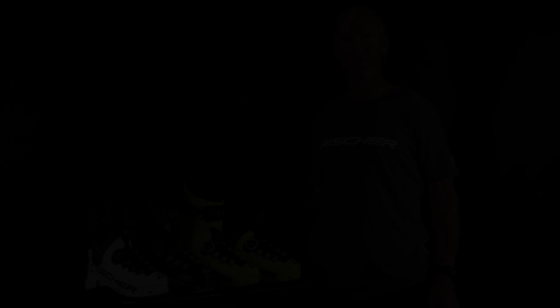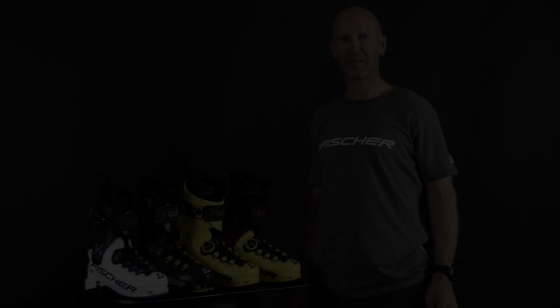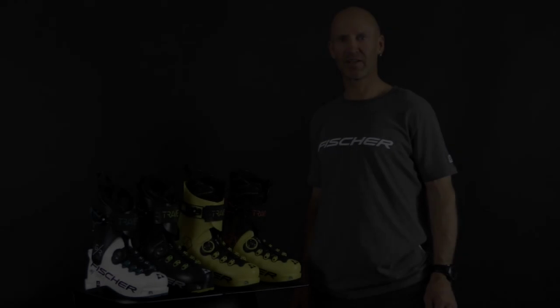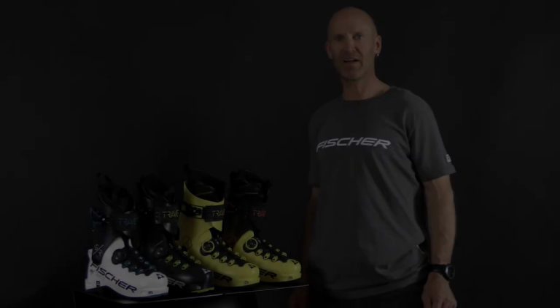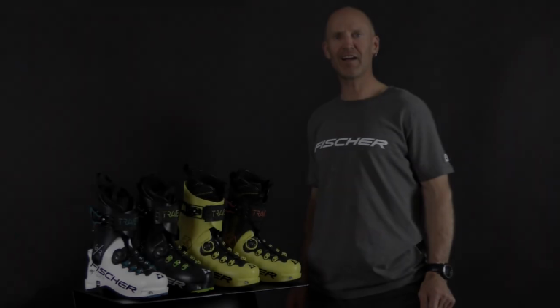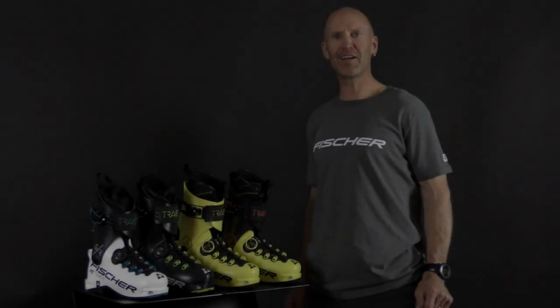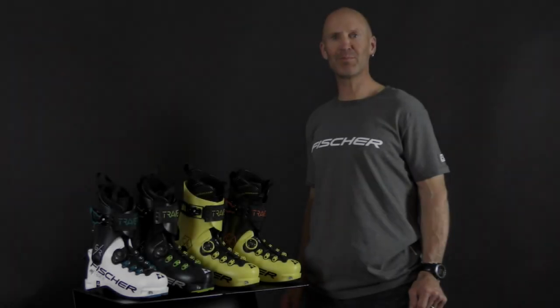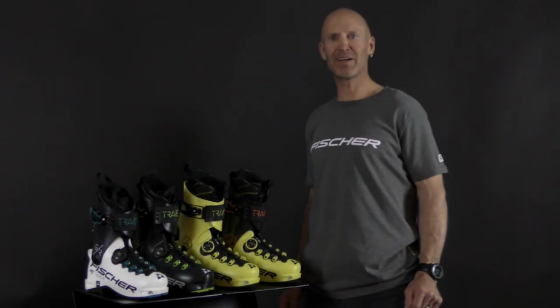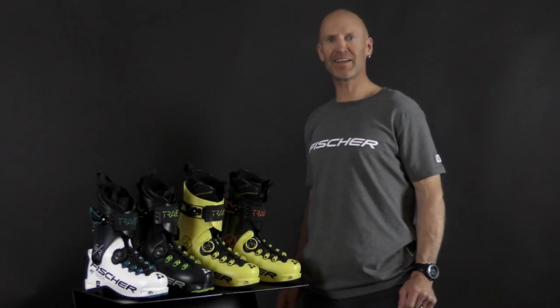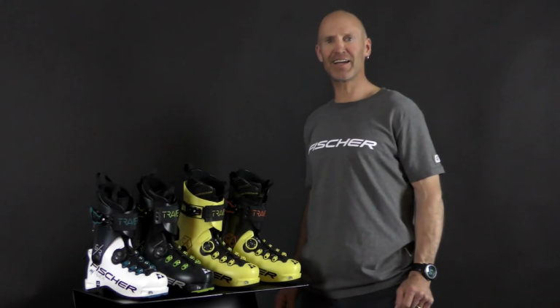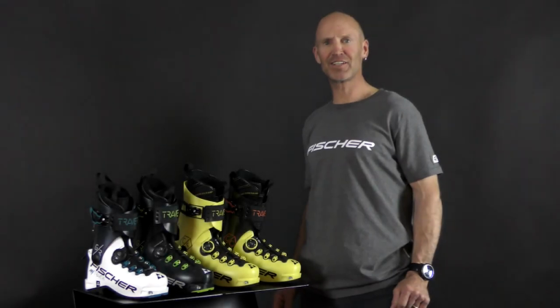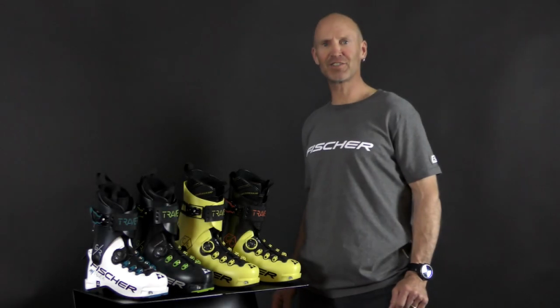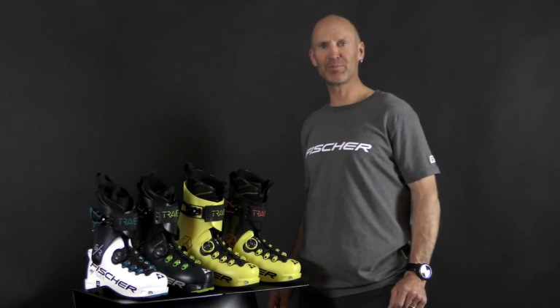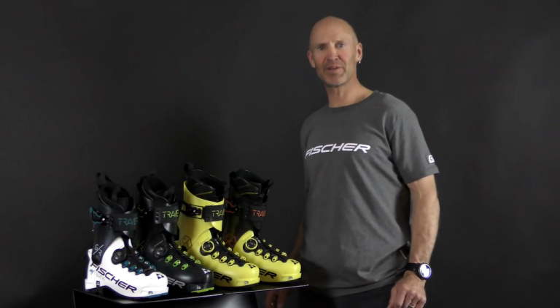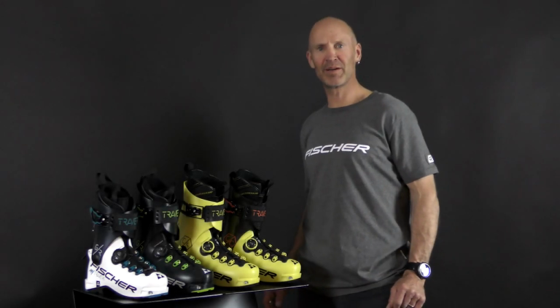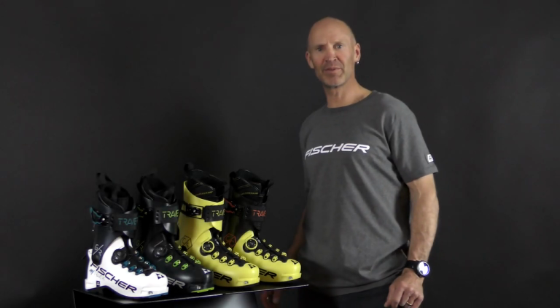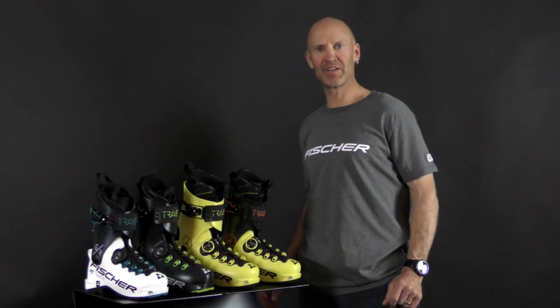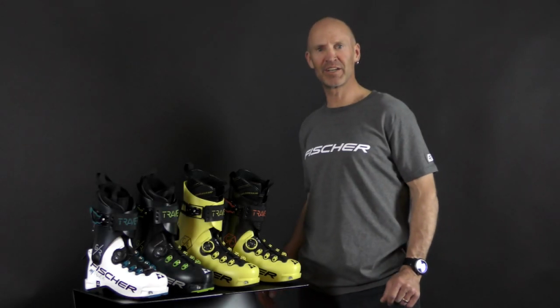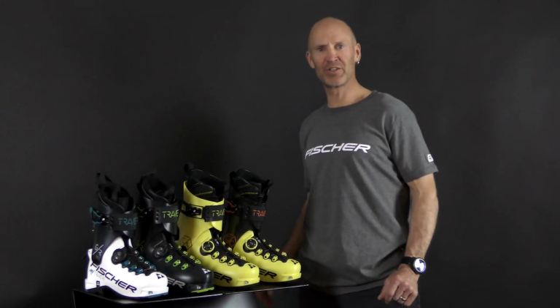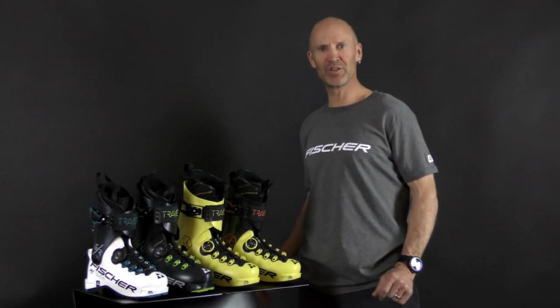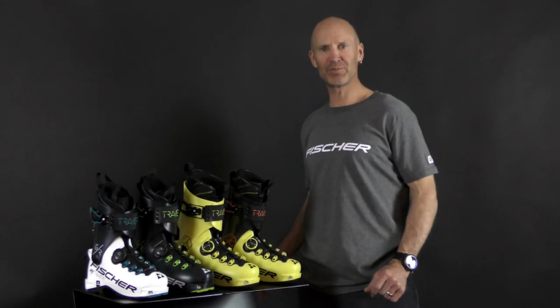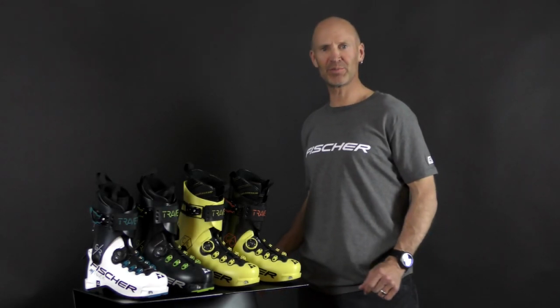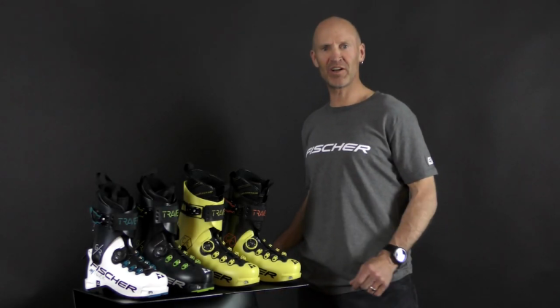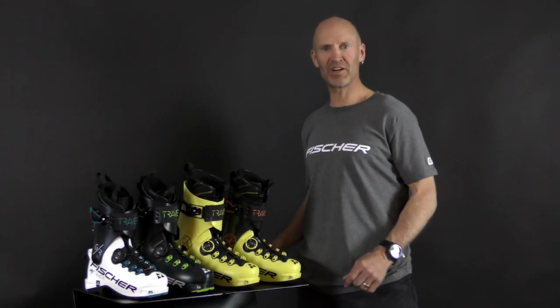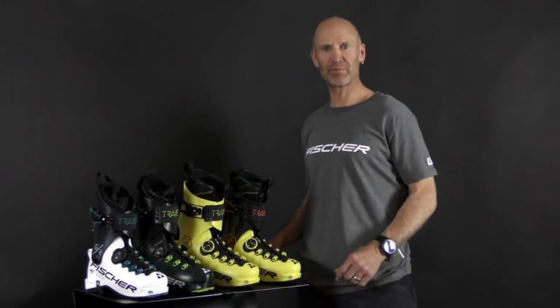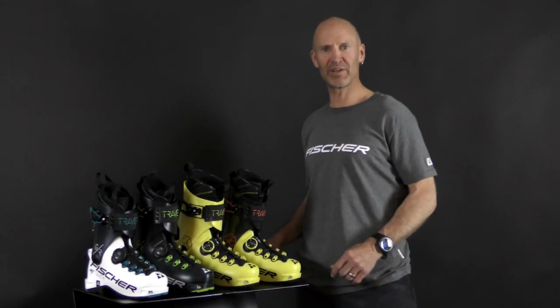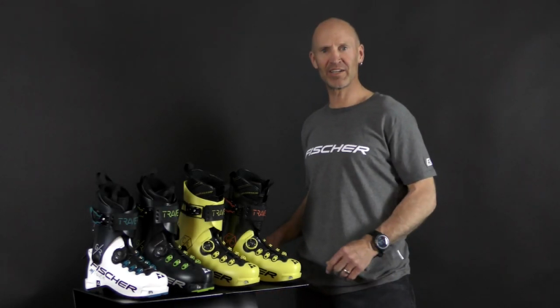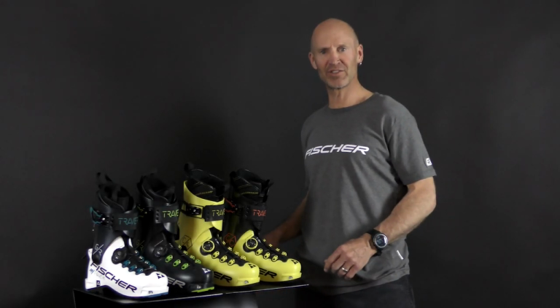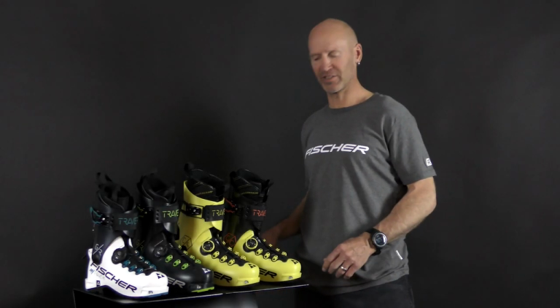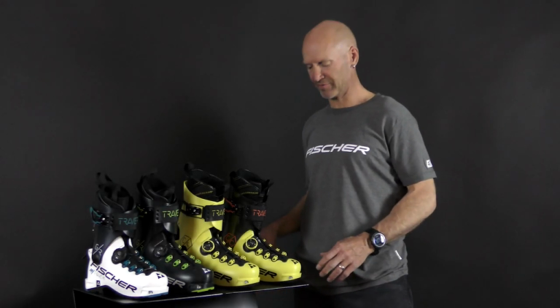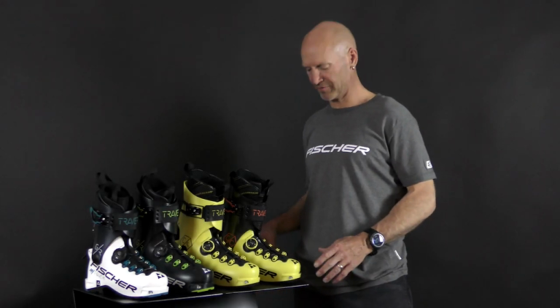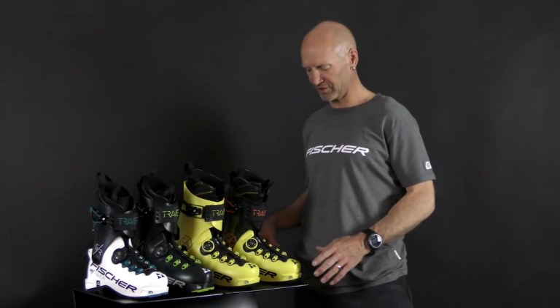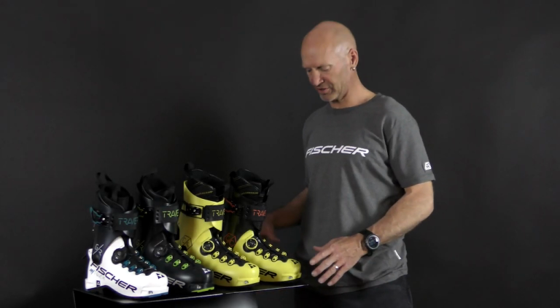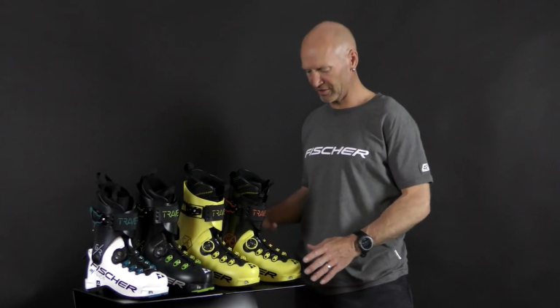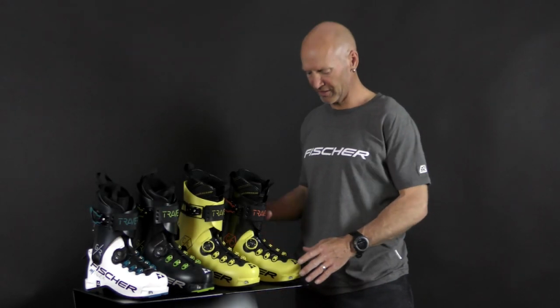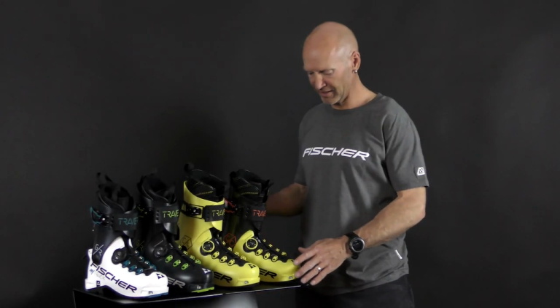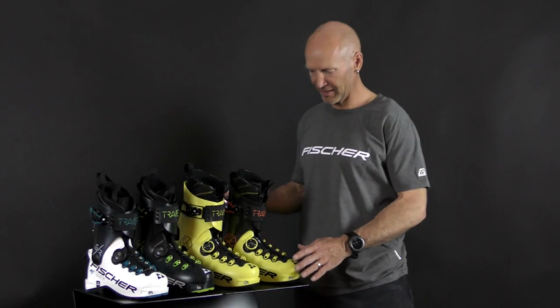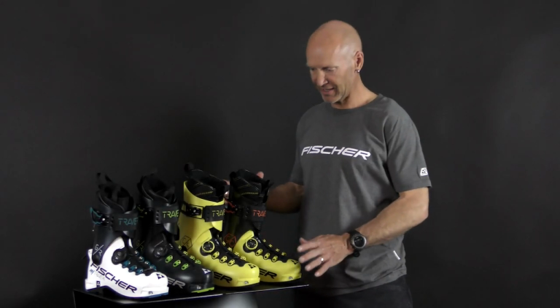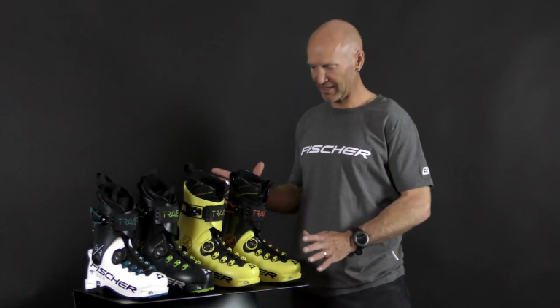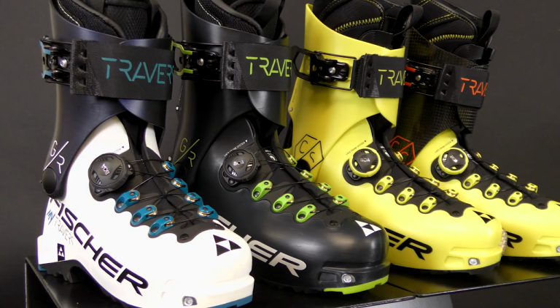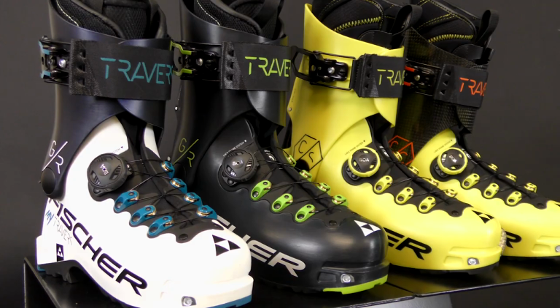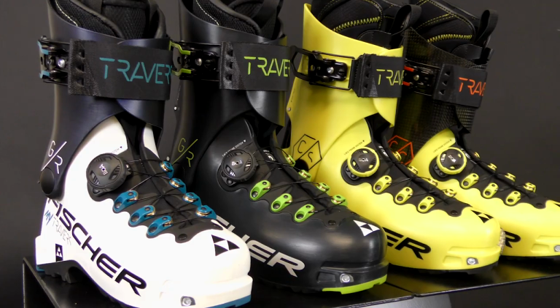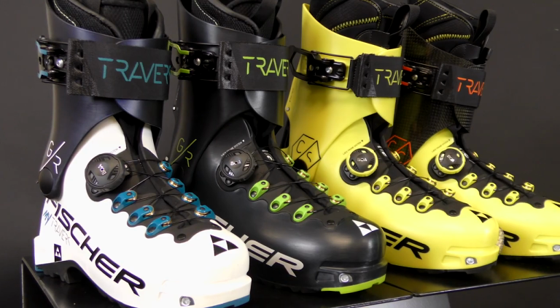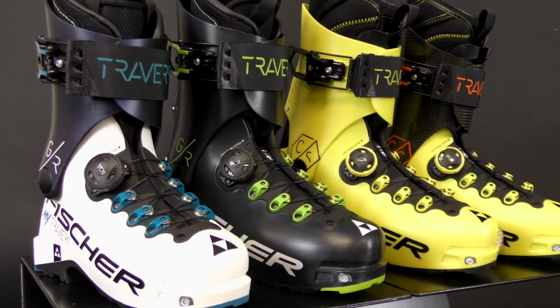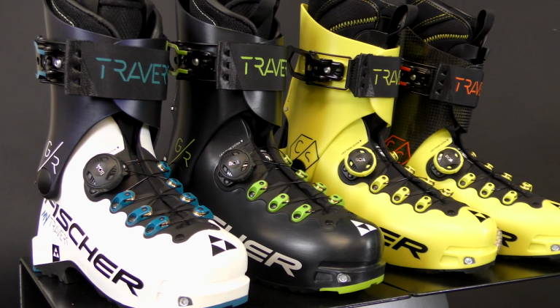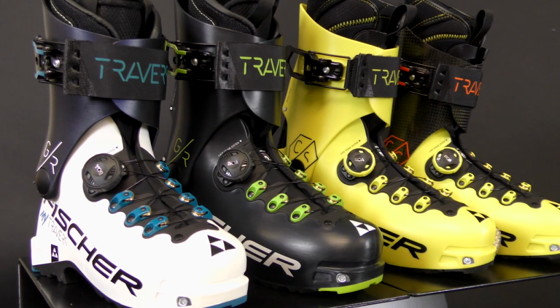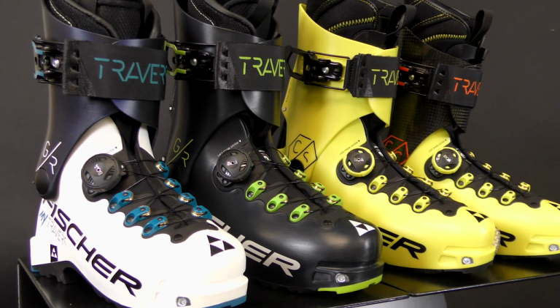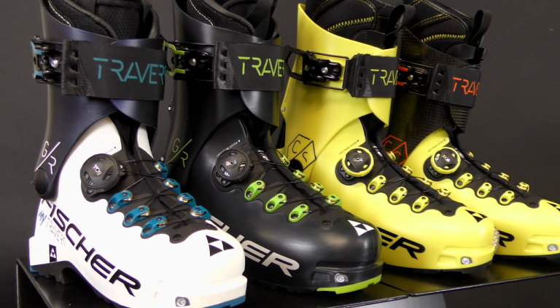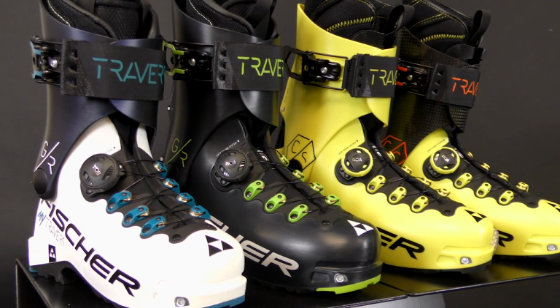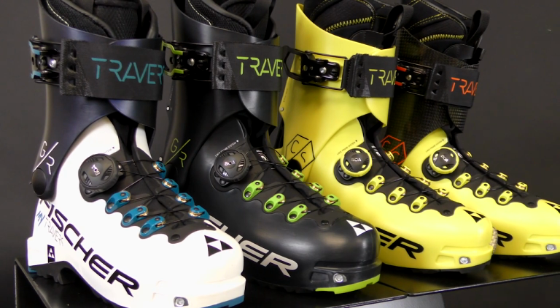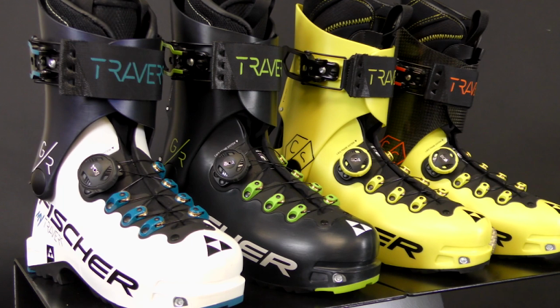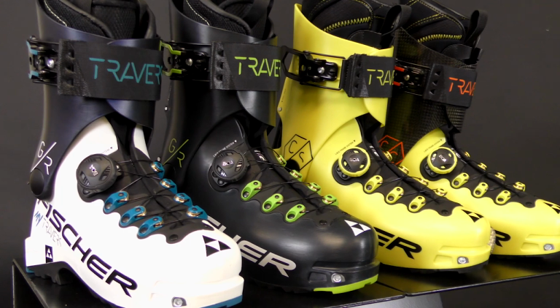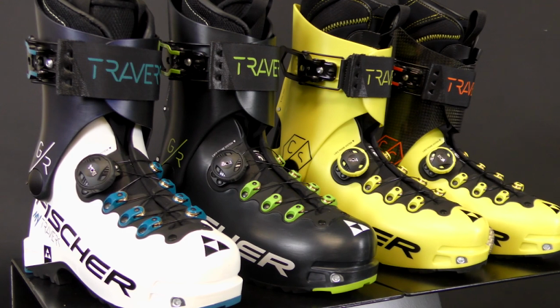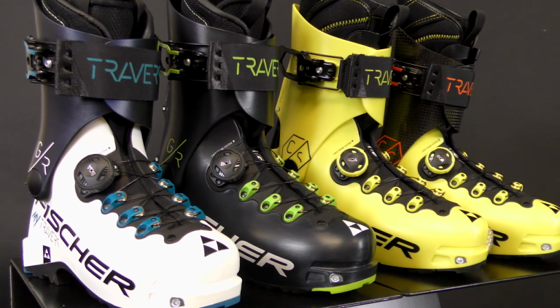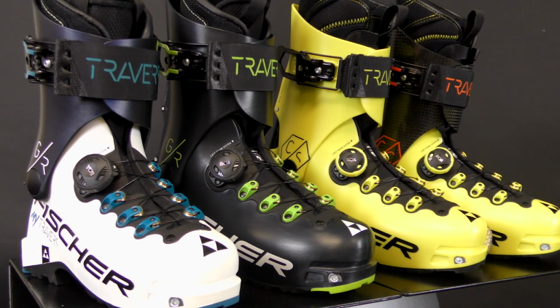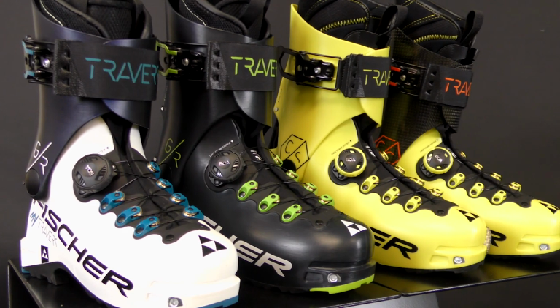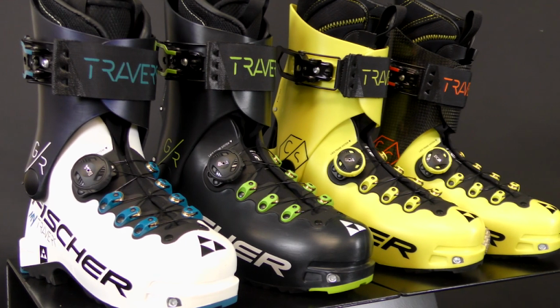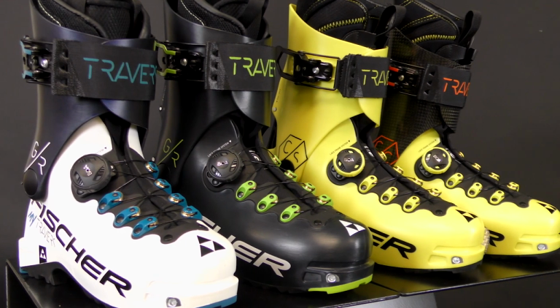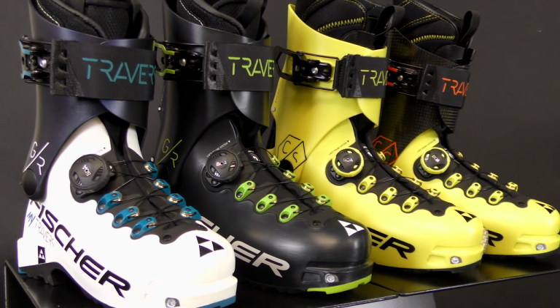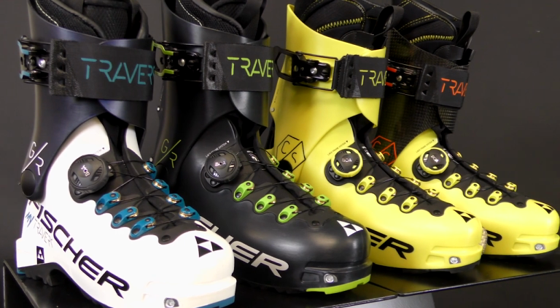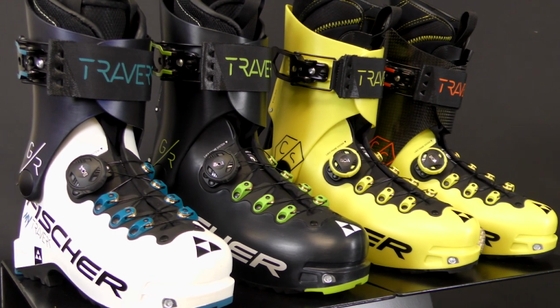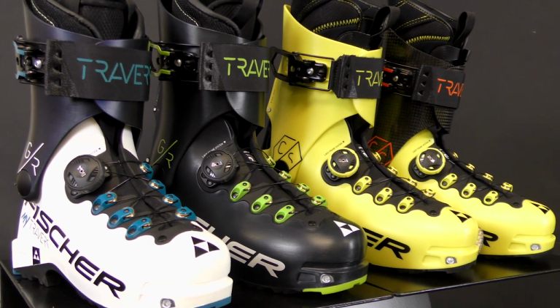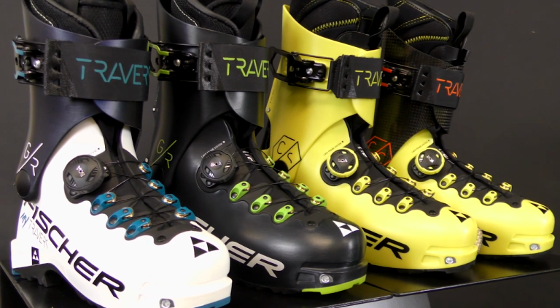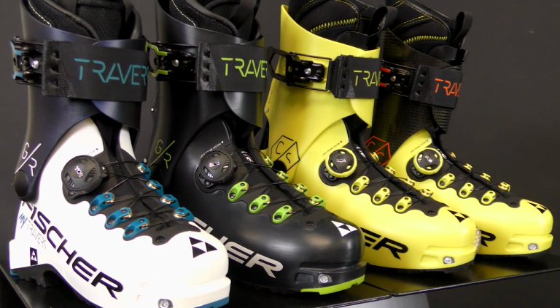Hi, I'm Mike Hattrop. I'm the U.S. Product Manager at Fisher, and I've got the collection of Traverse Touring Boots with me.